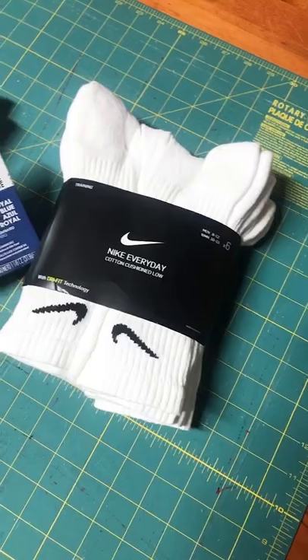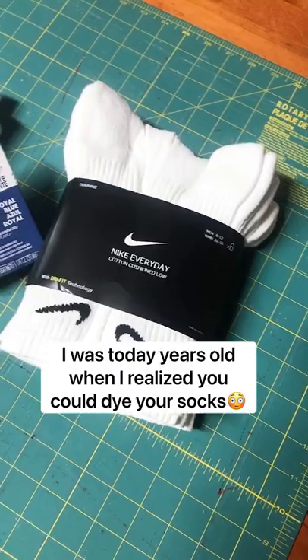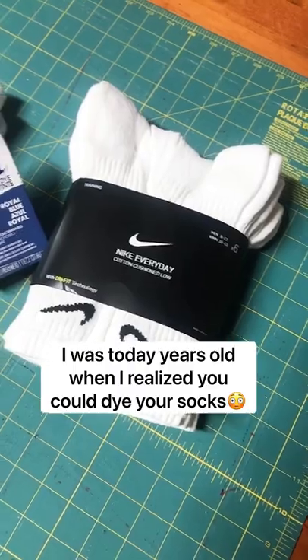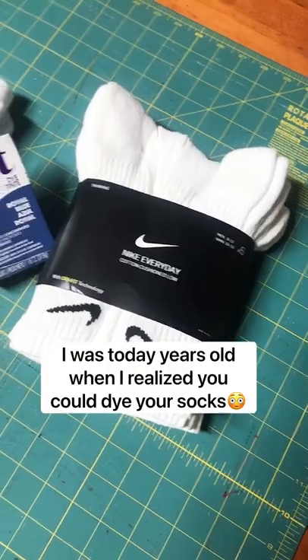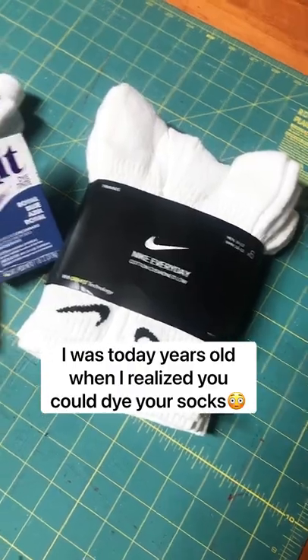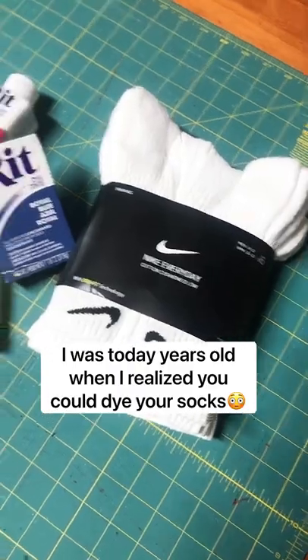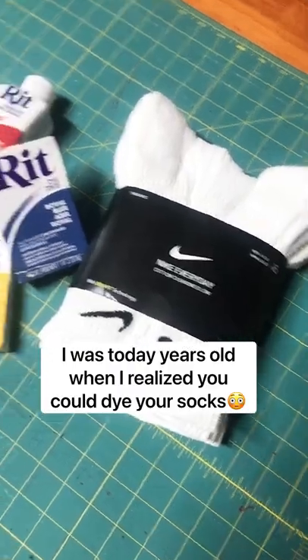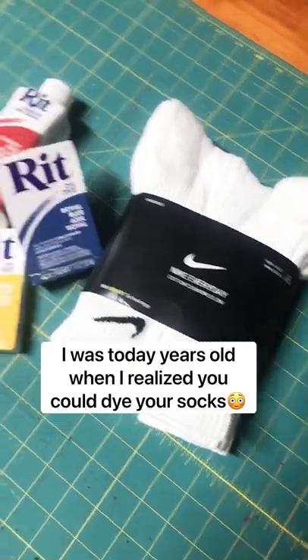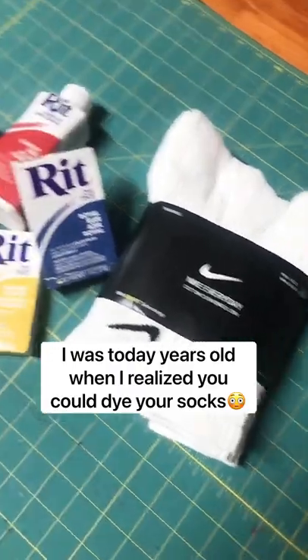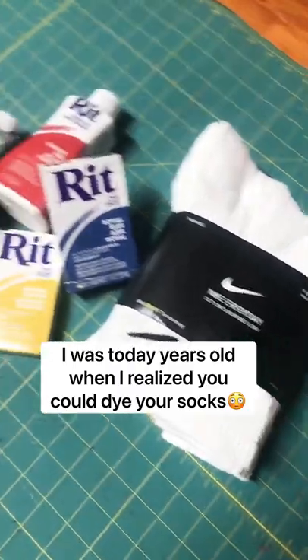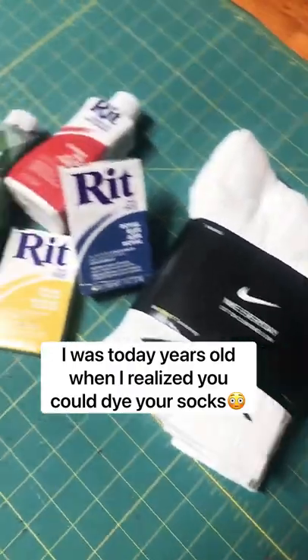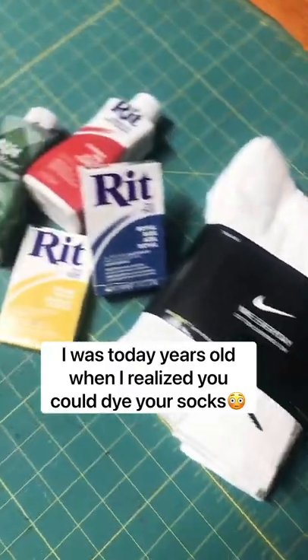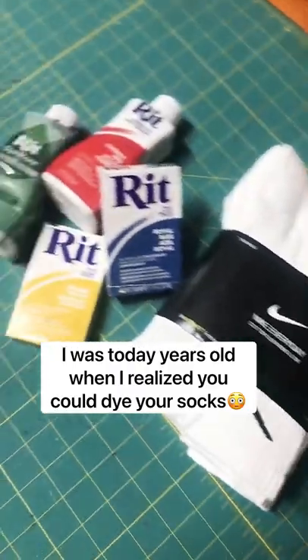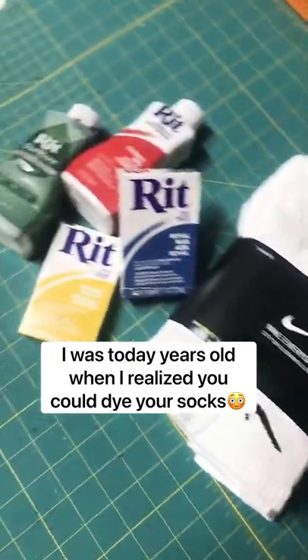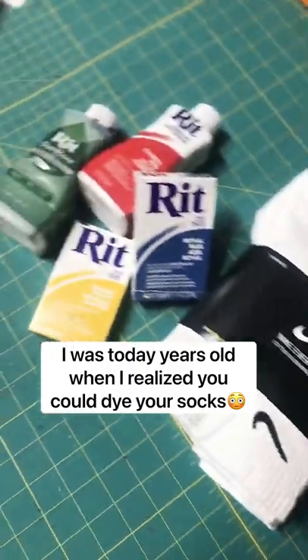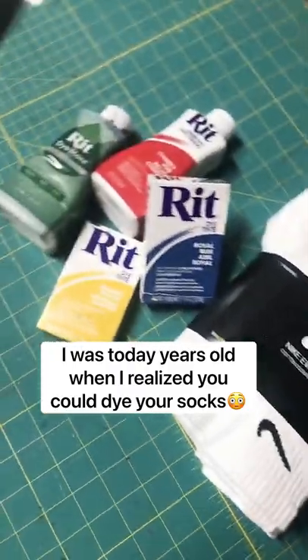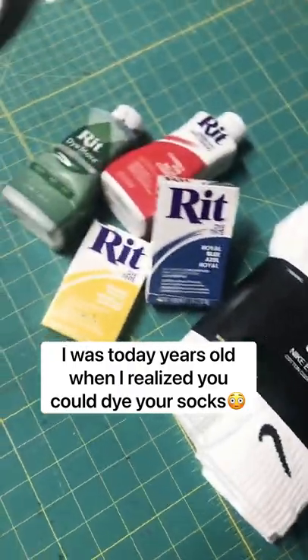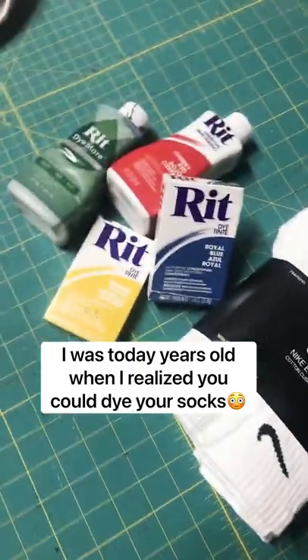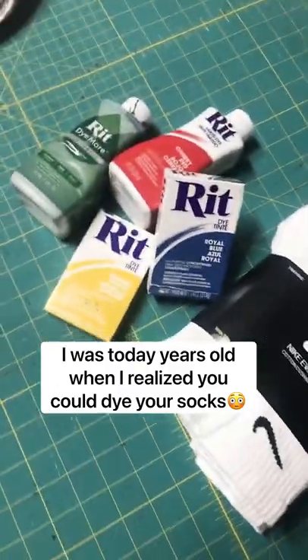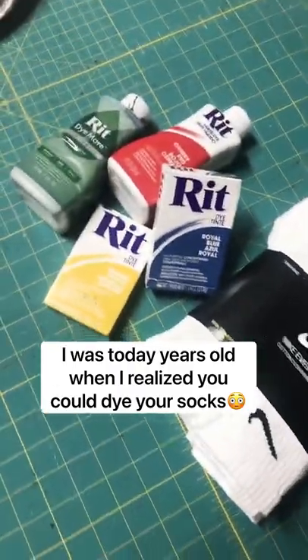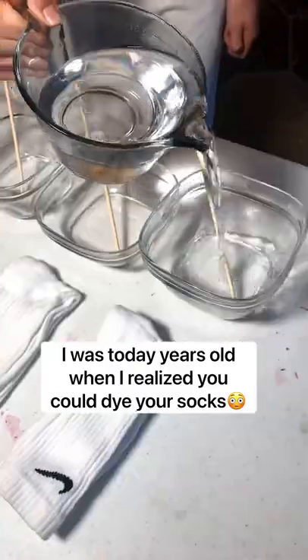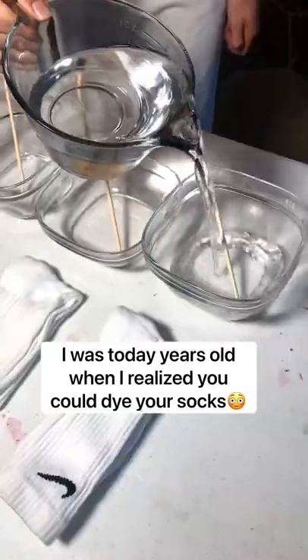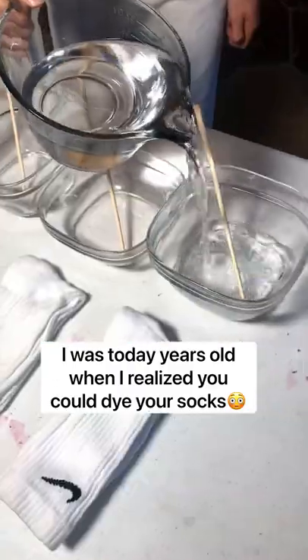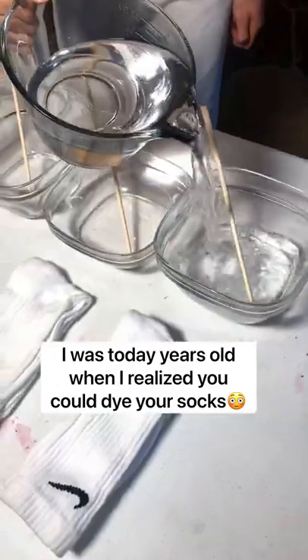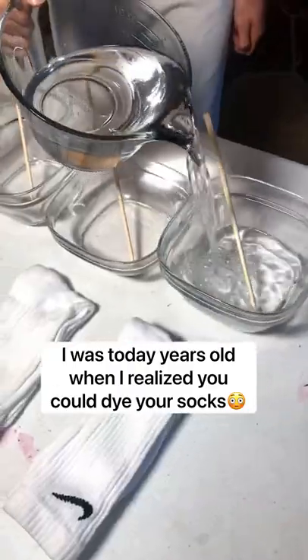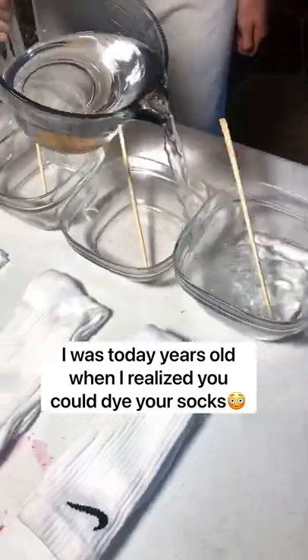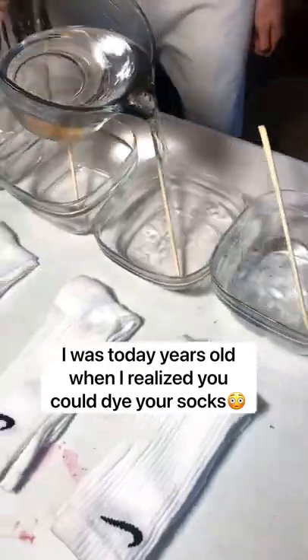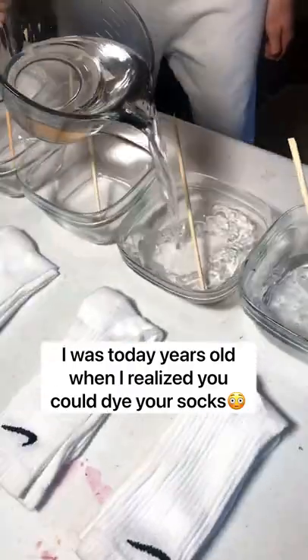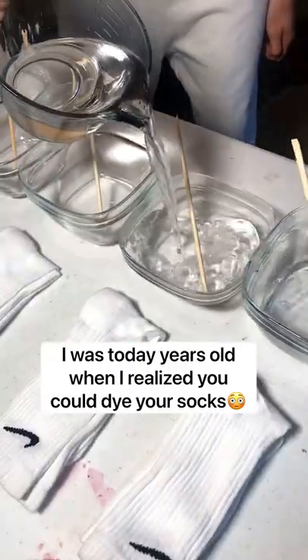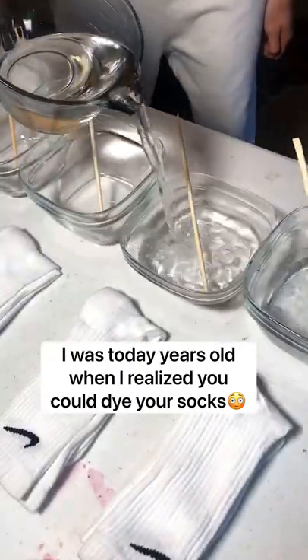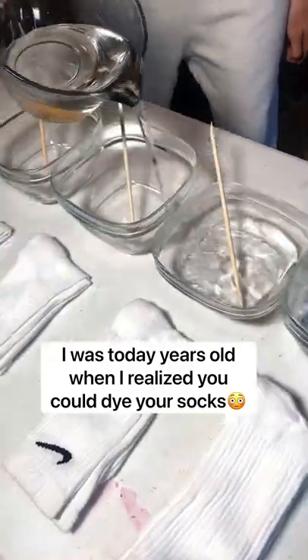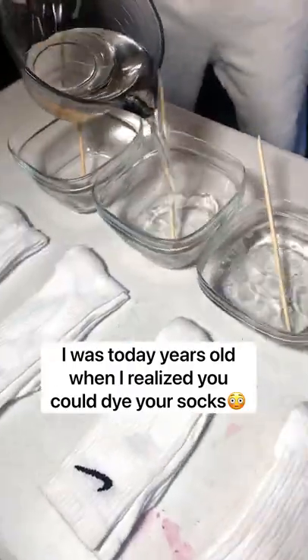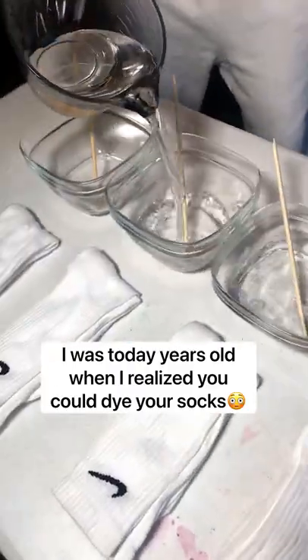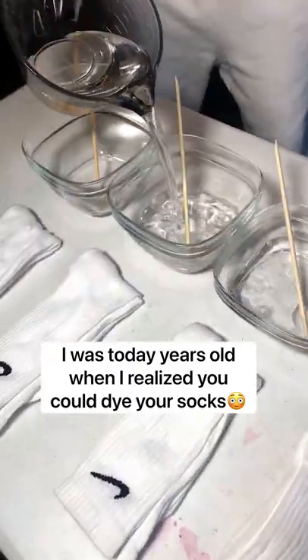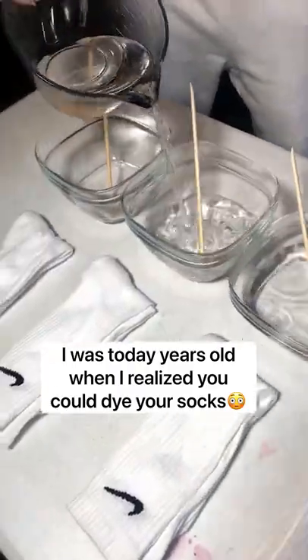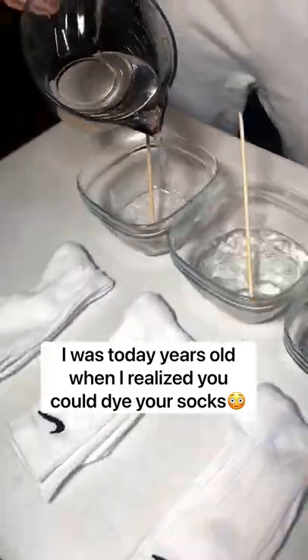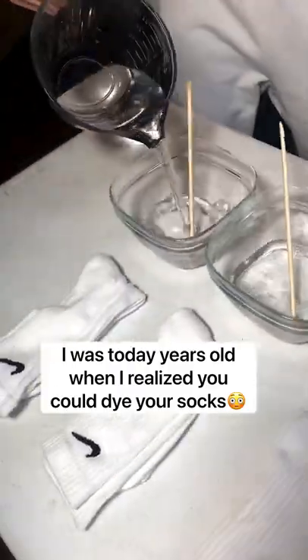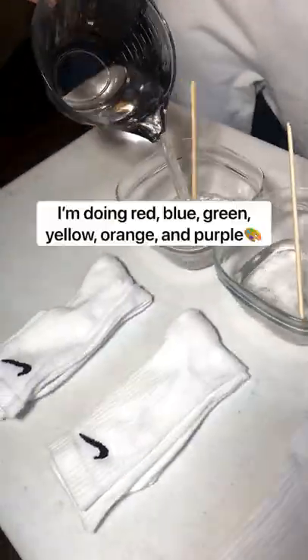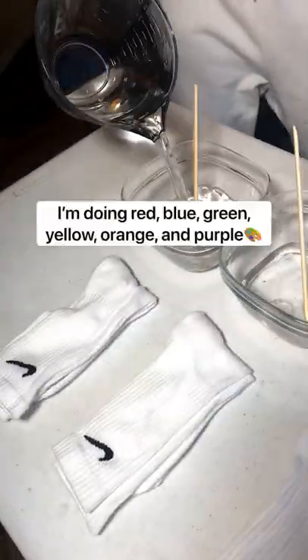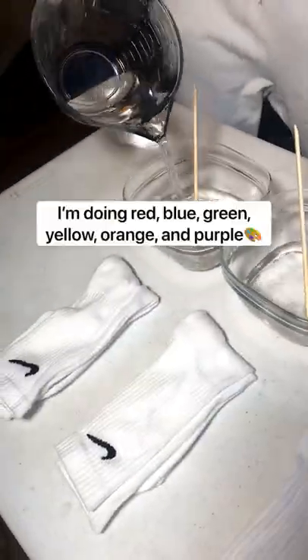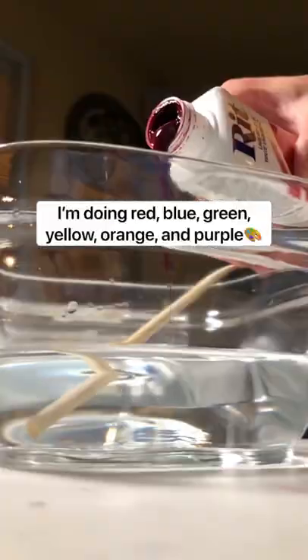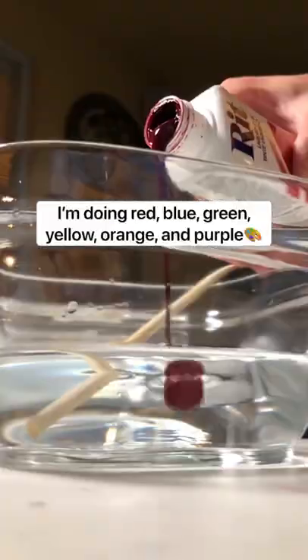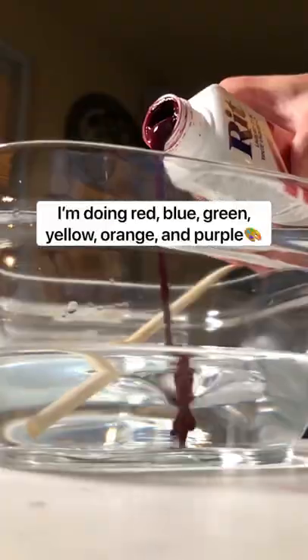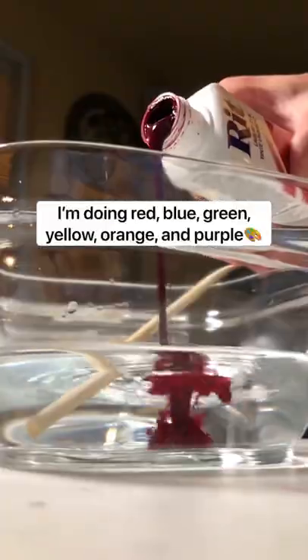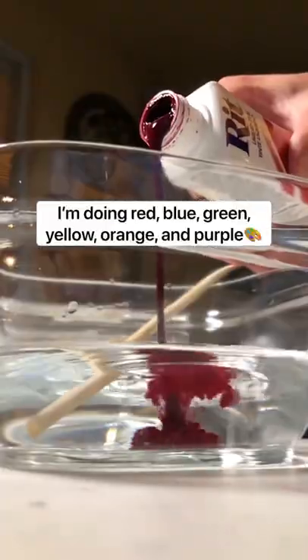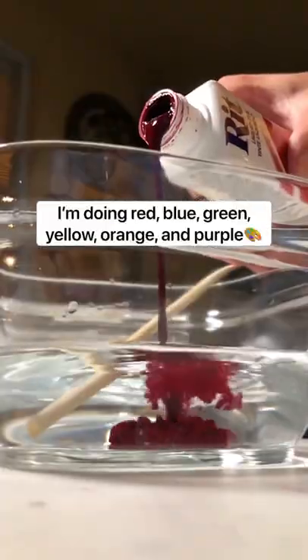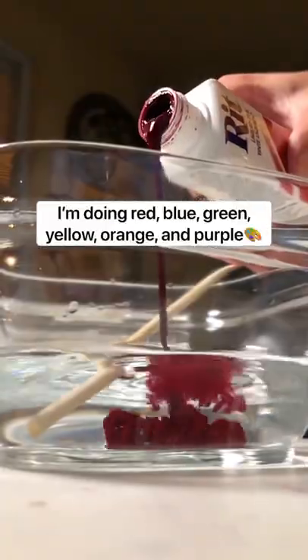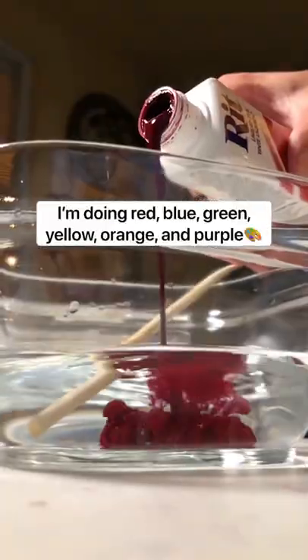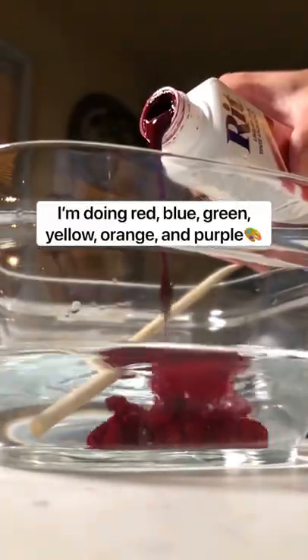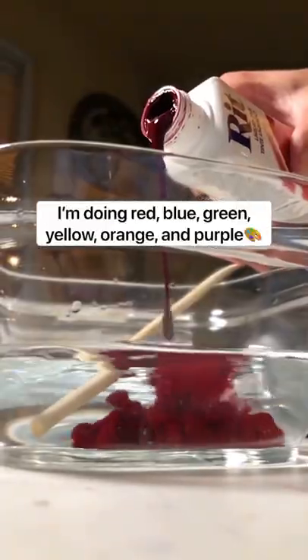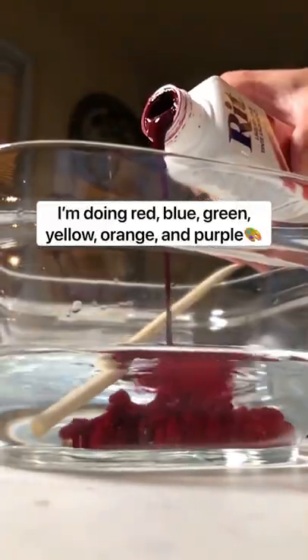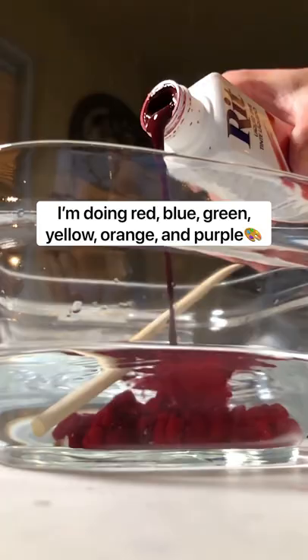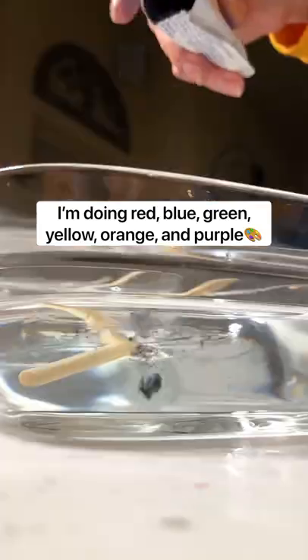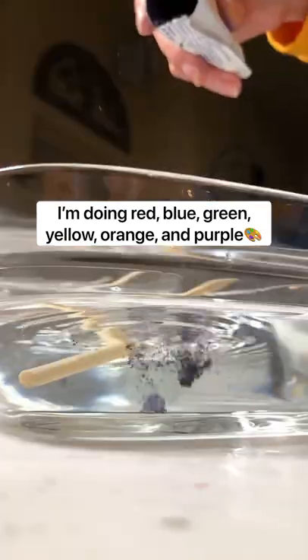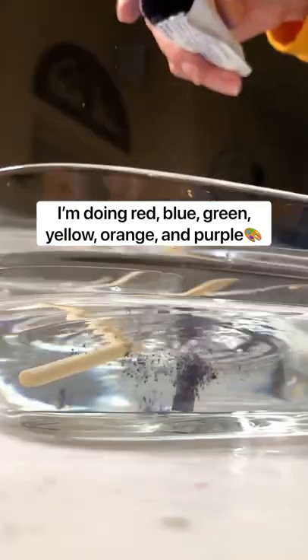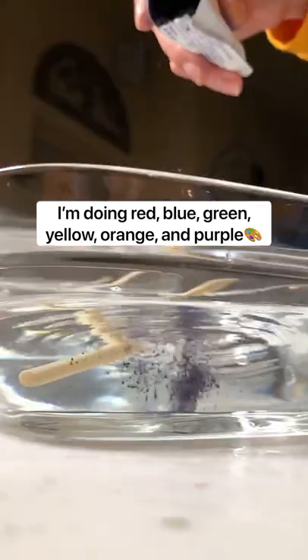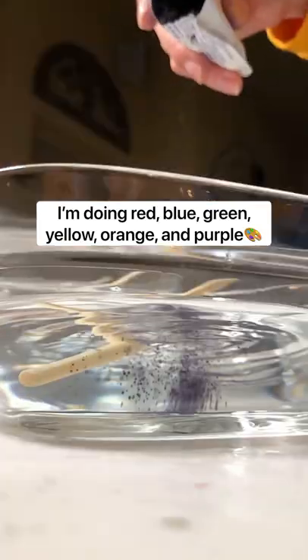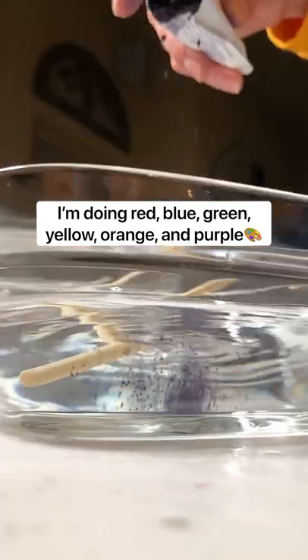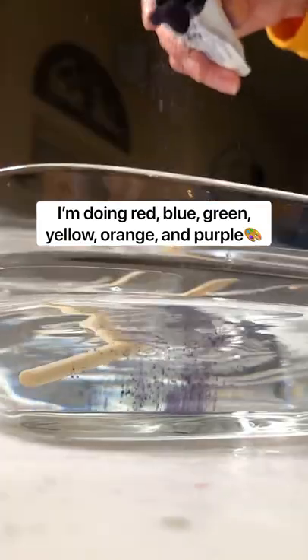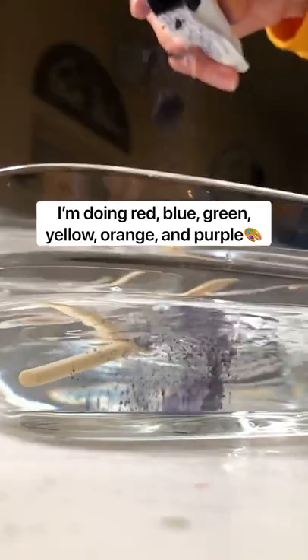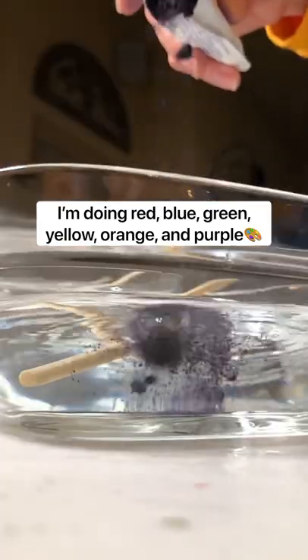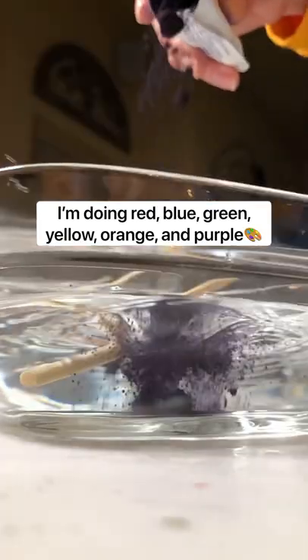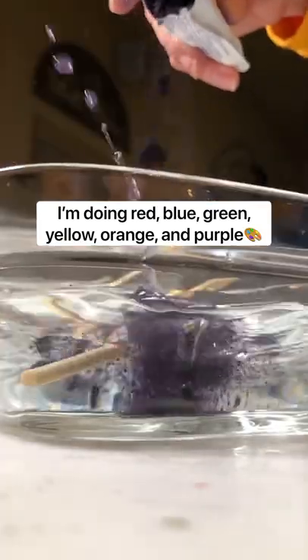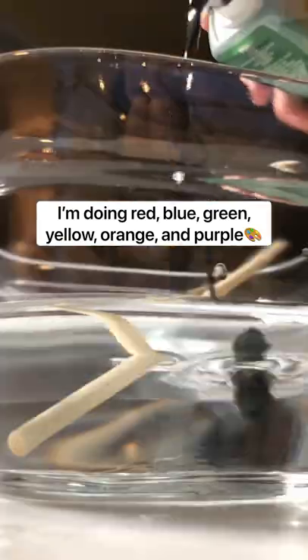I was today years old when I realized you could dye your socks in red, blue, green, yellow, orange, and purple.